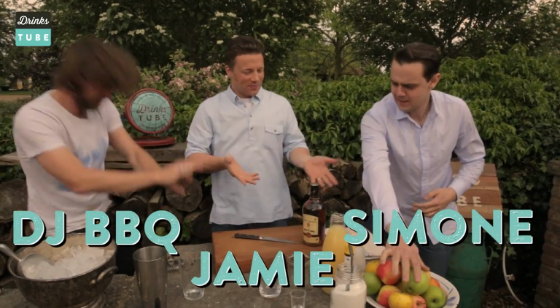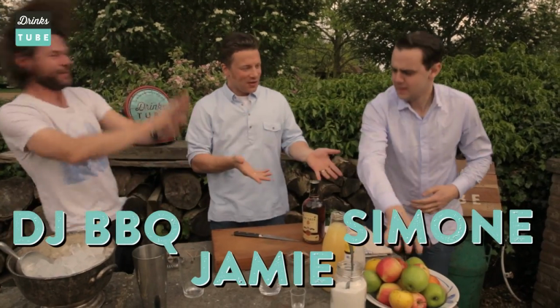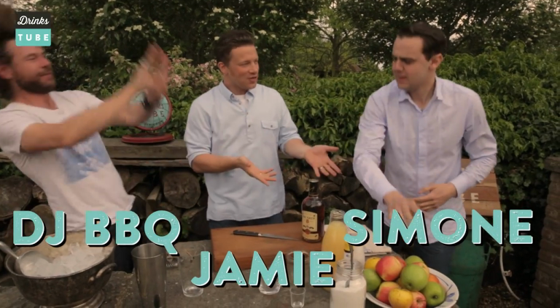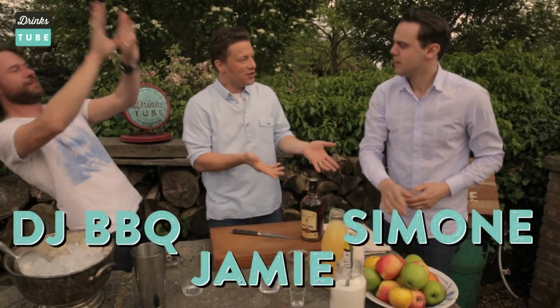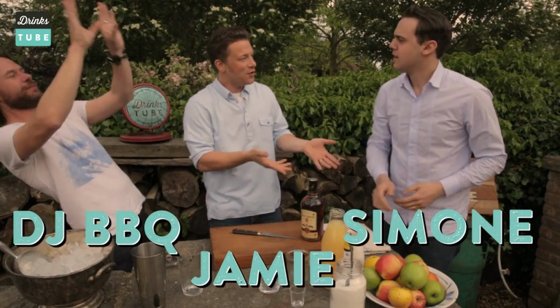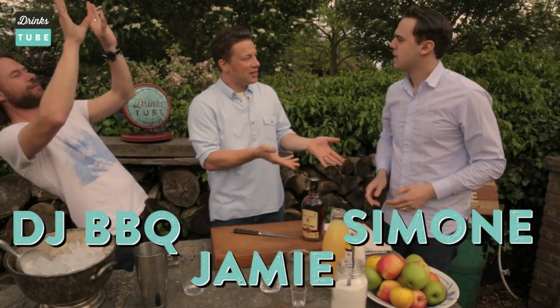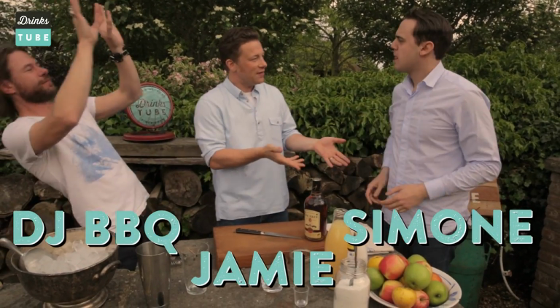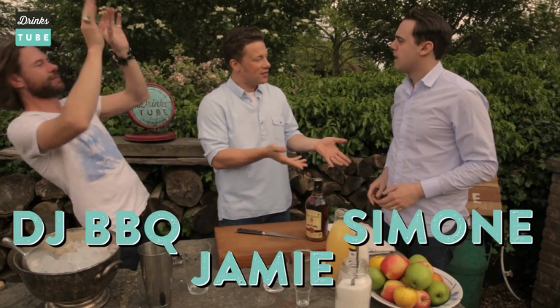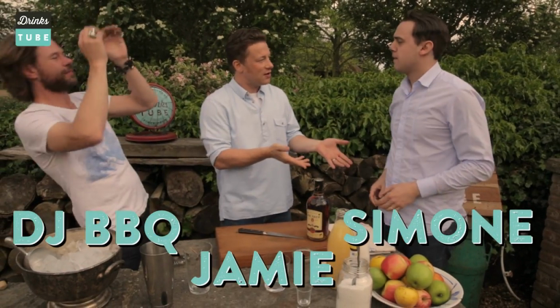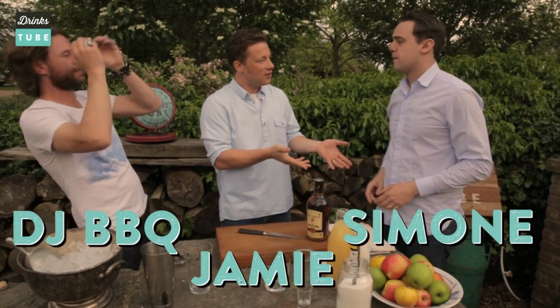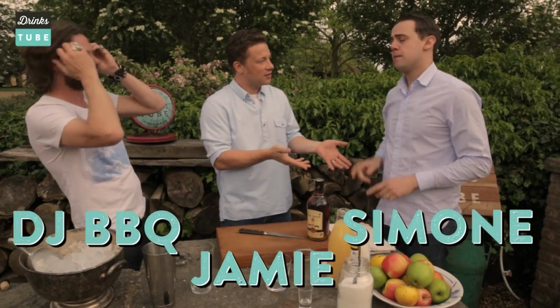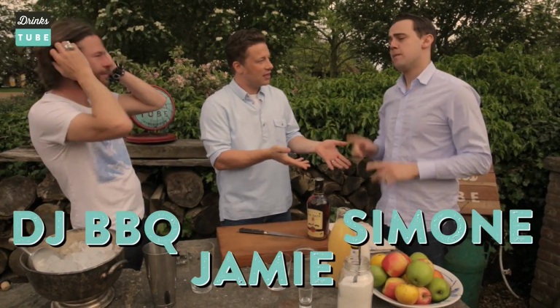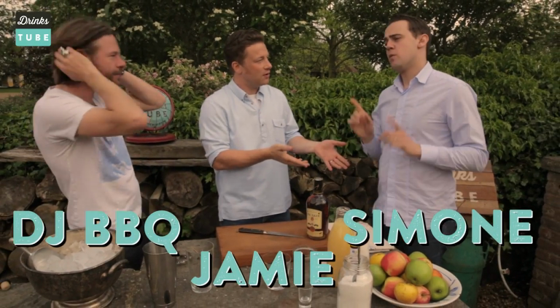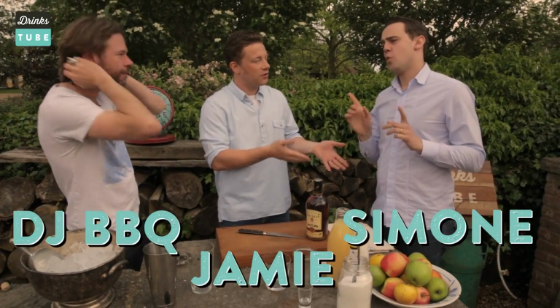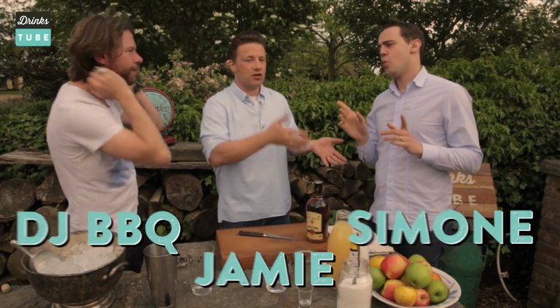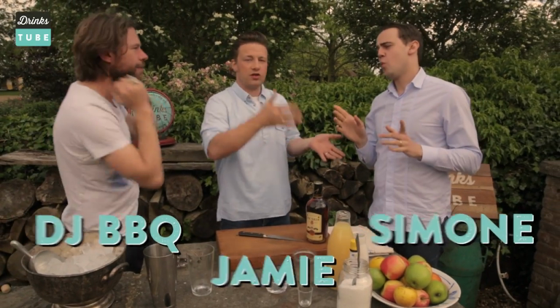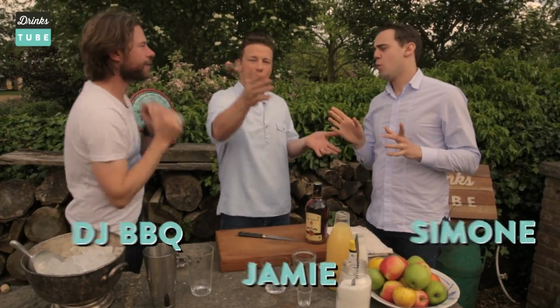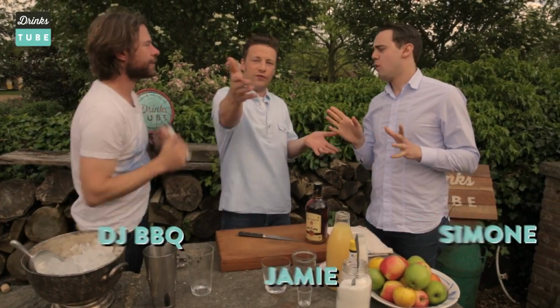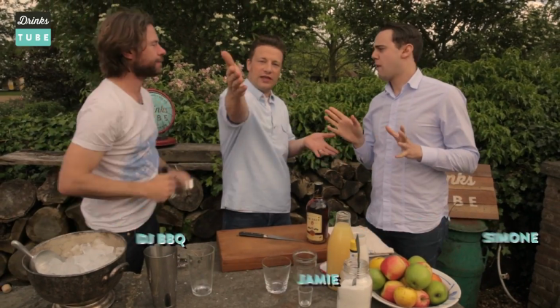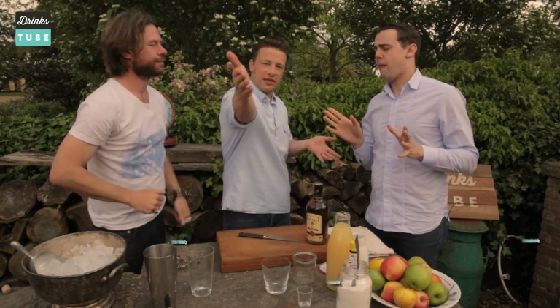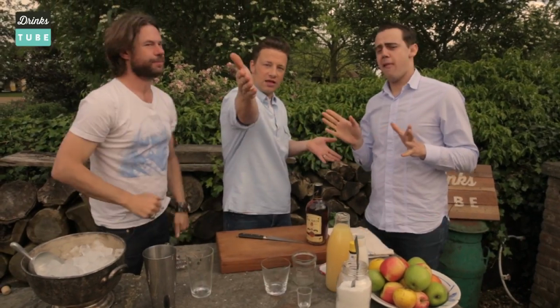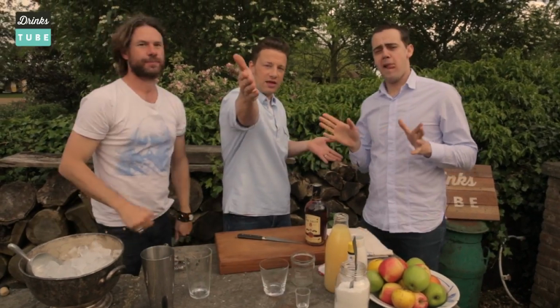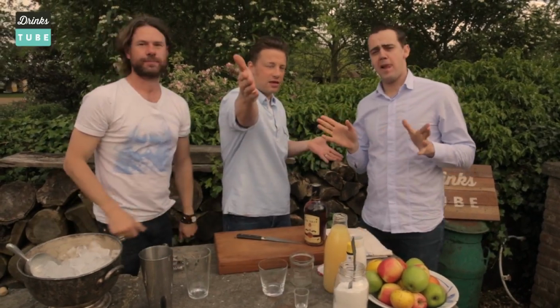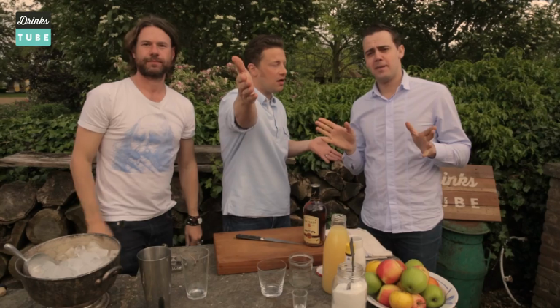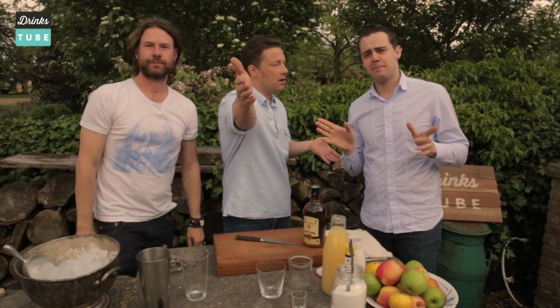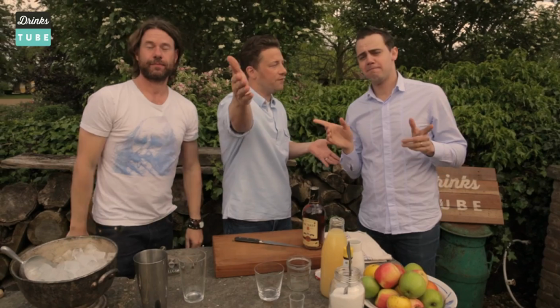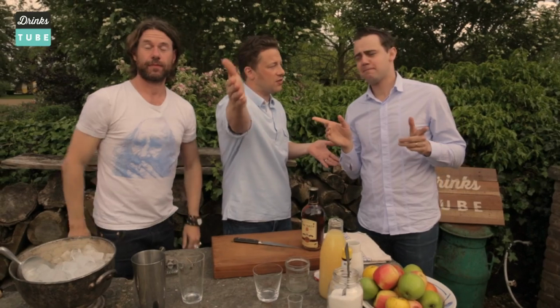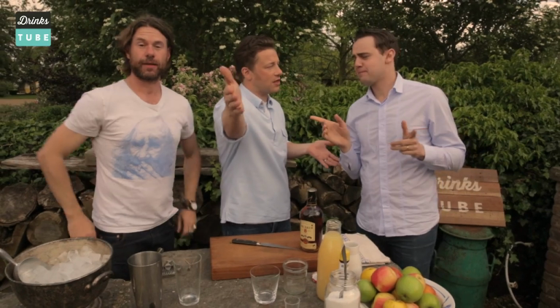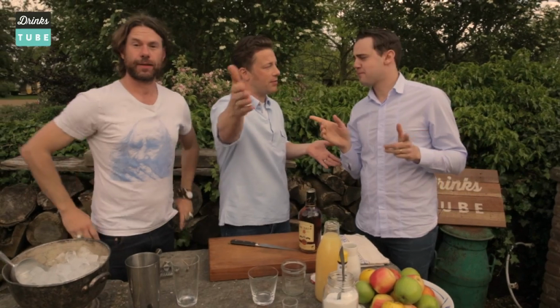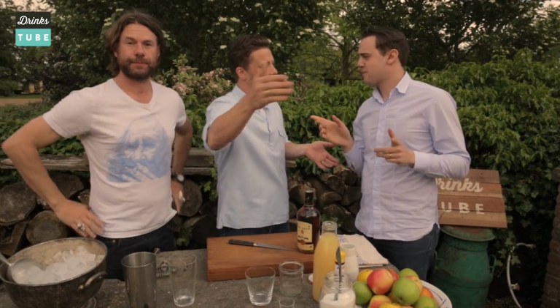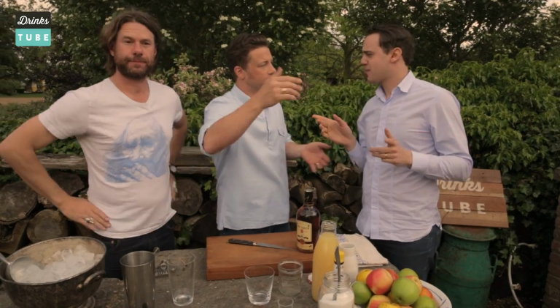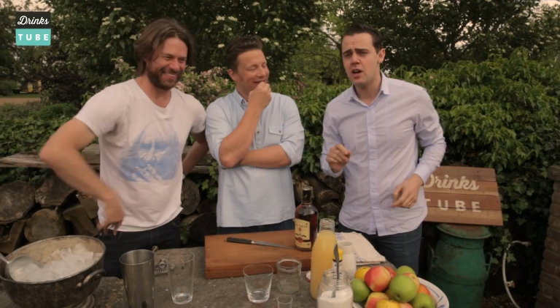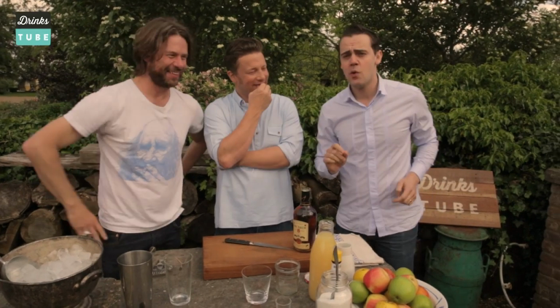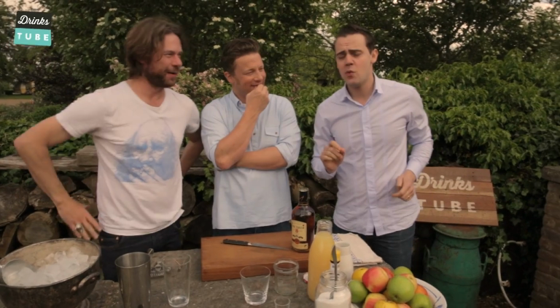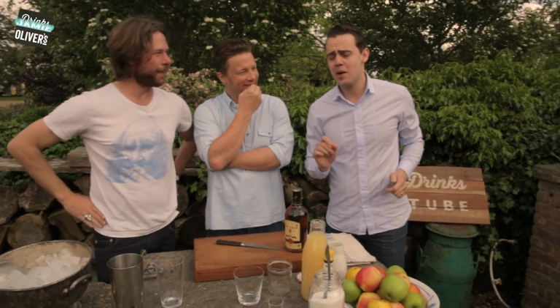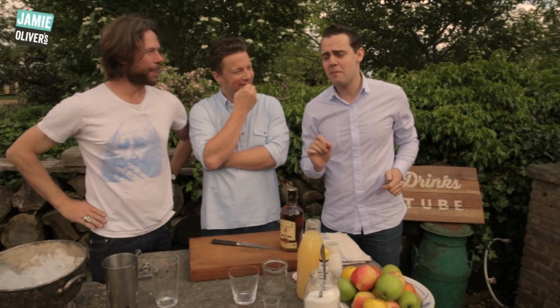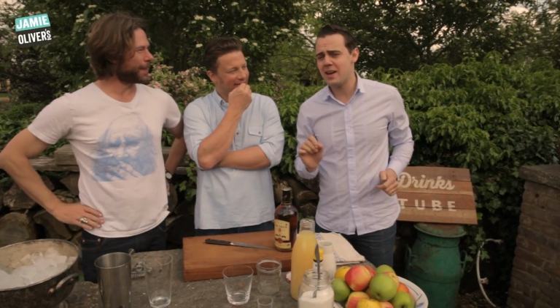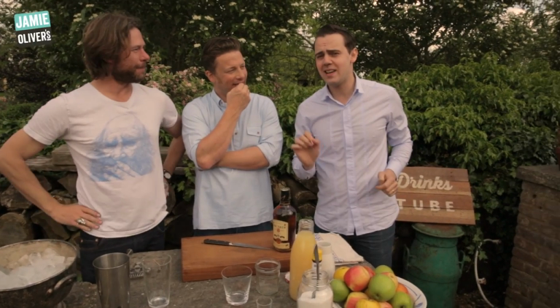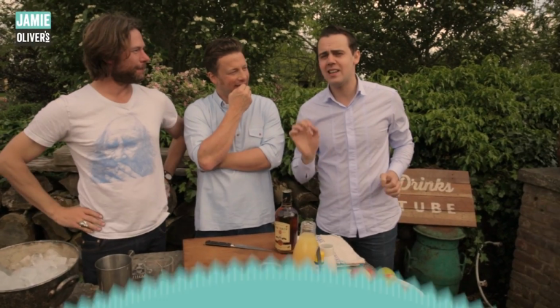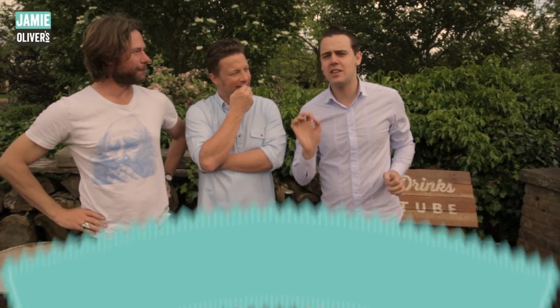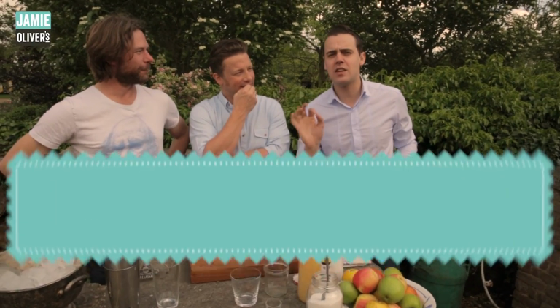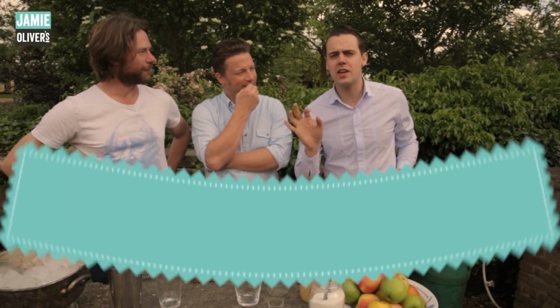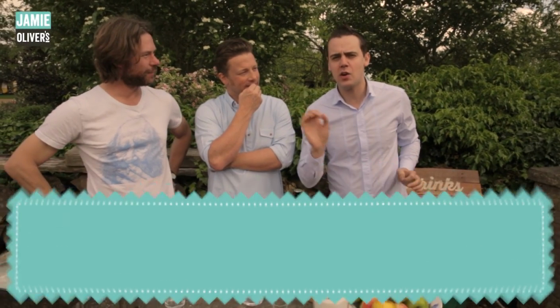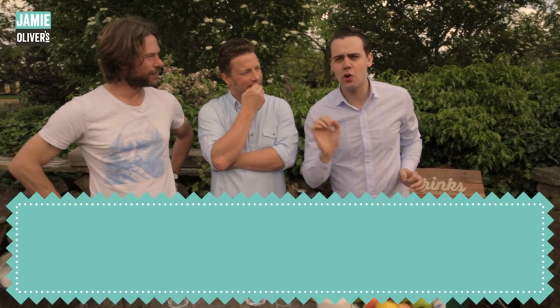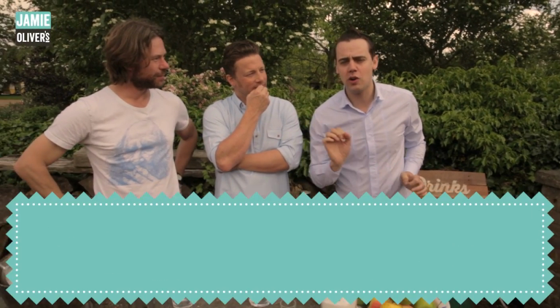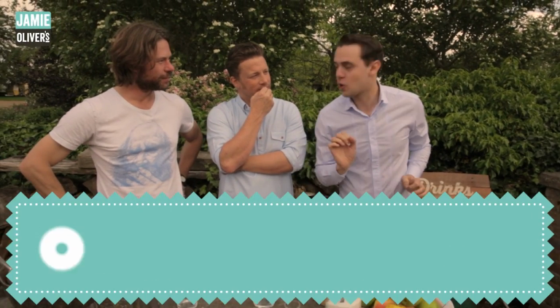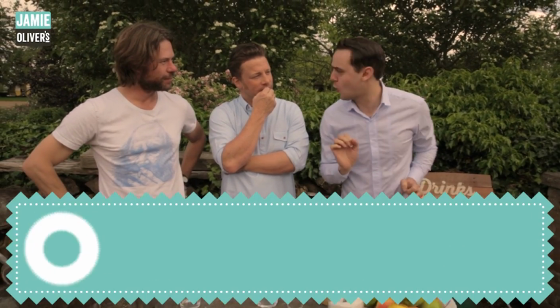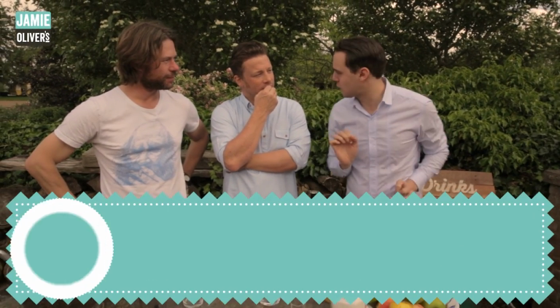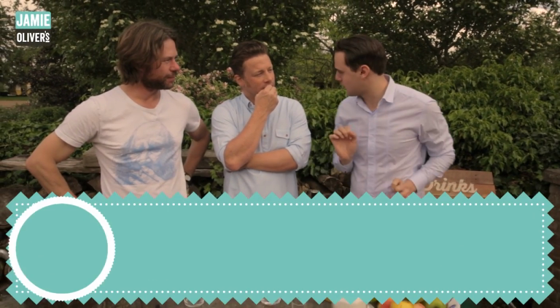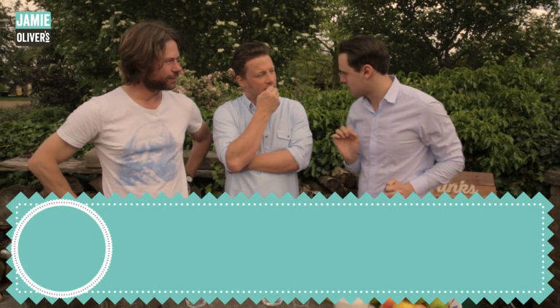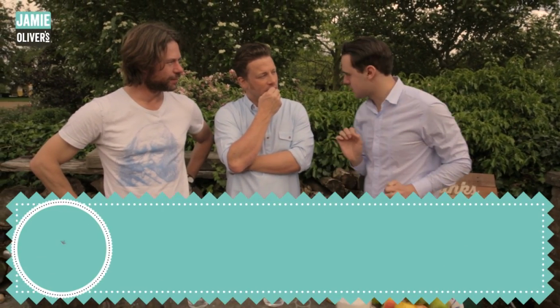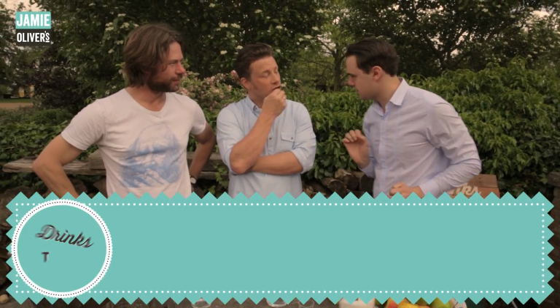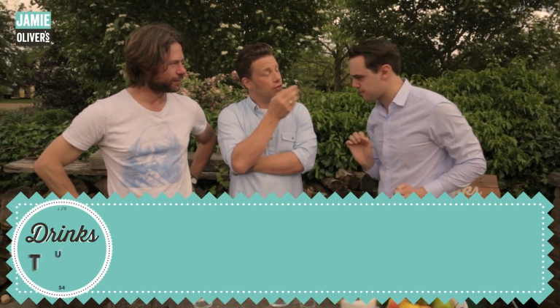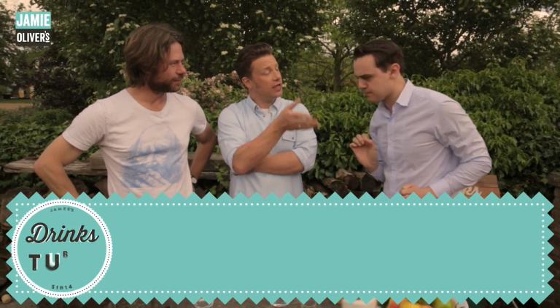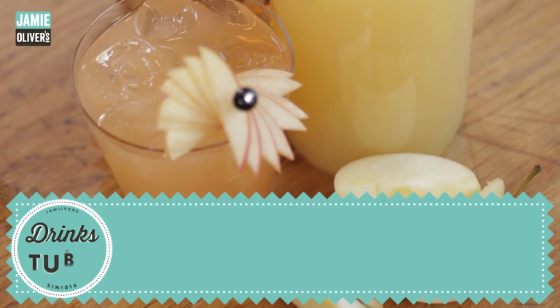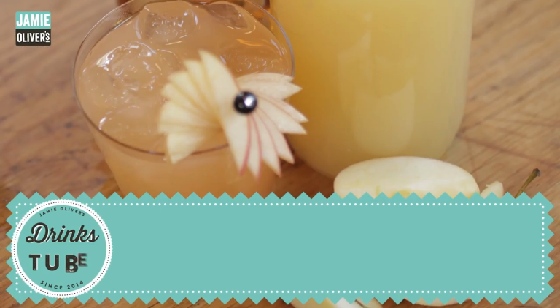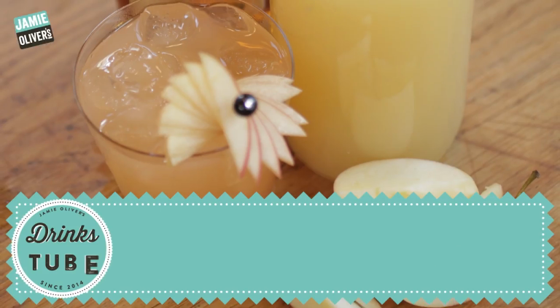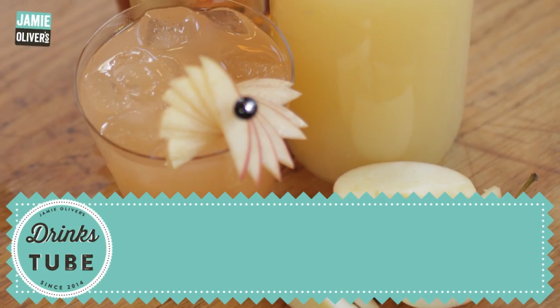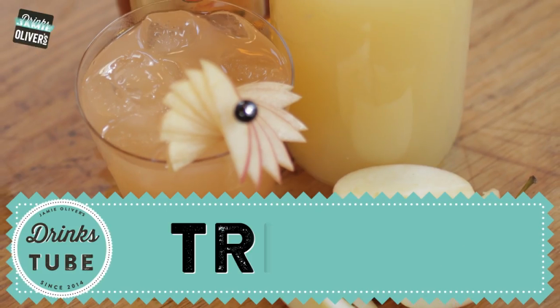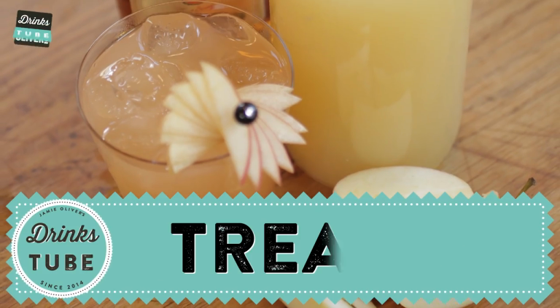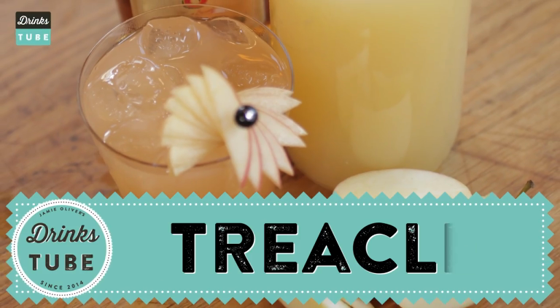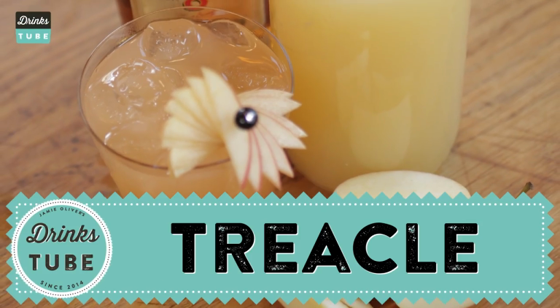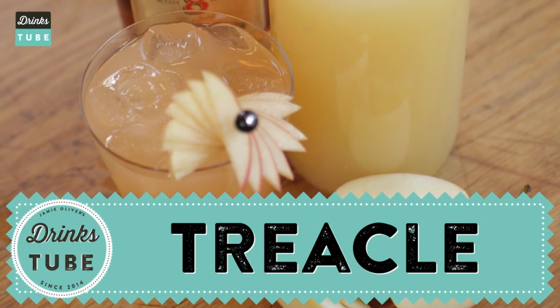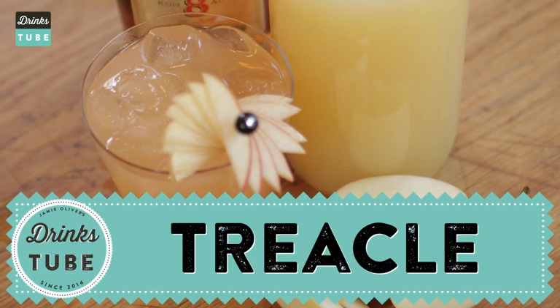So you're going to give us a cocktail that's good for these guys at home for summer. We are making the treacle cocktail. Treacle cocktail? Yes, yes.